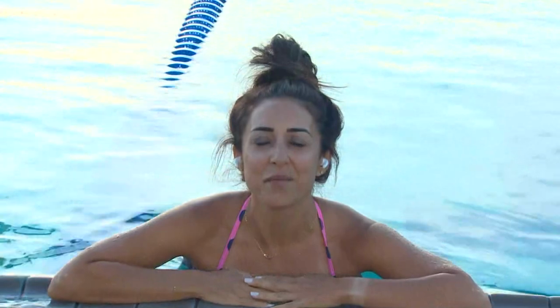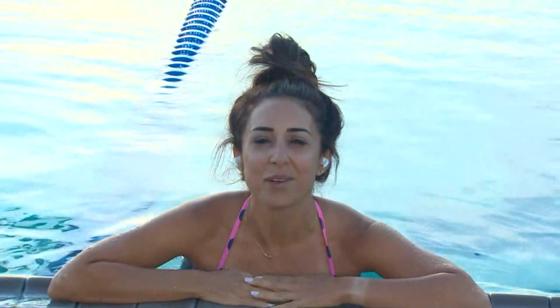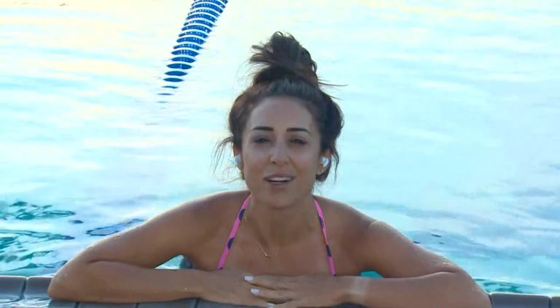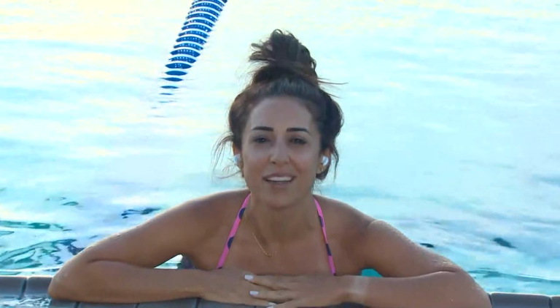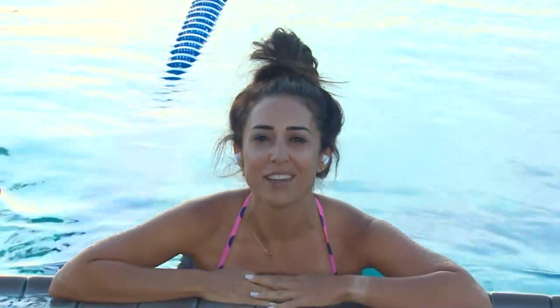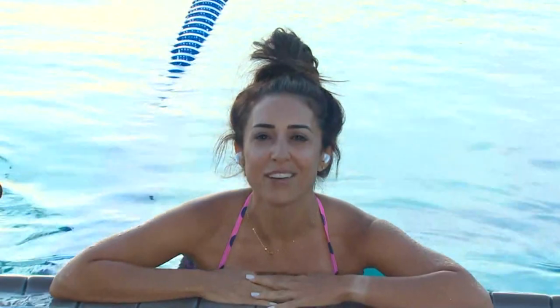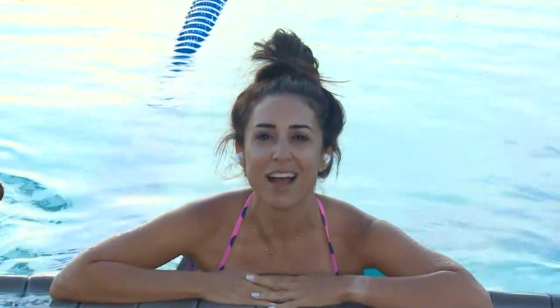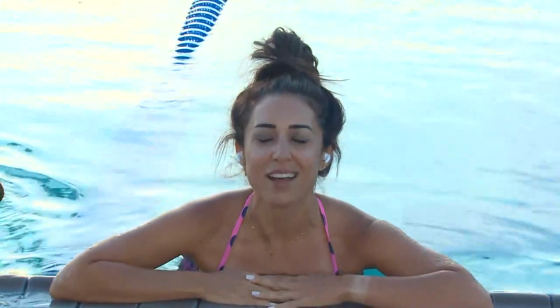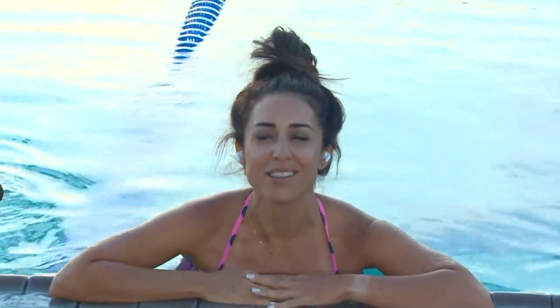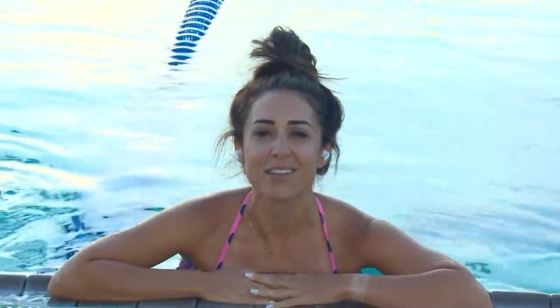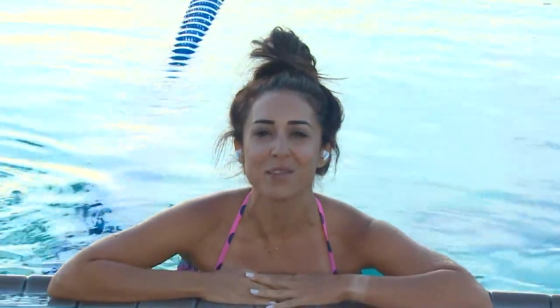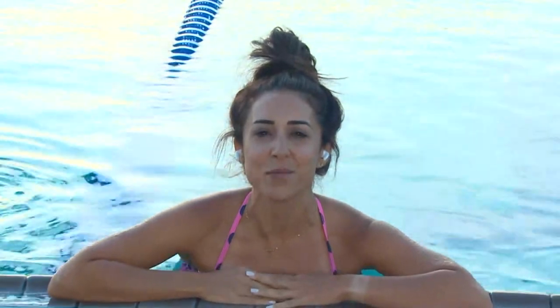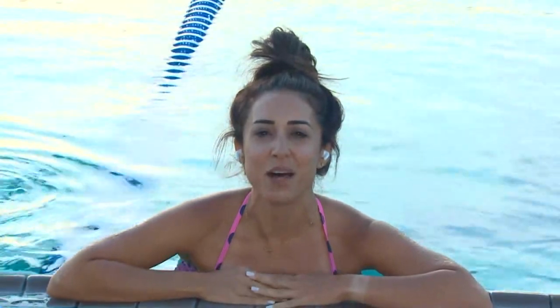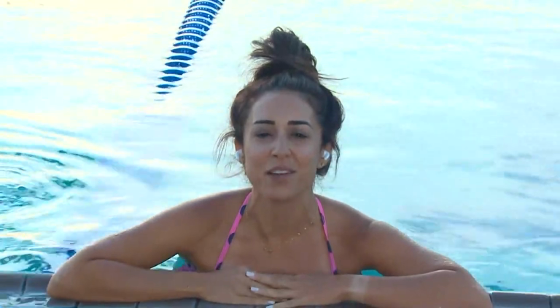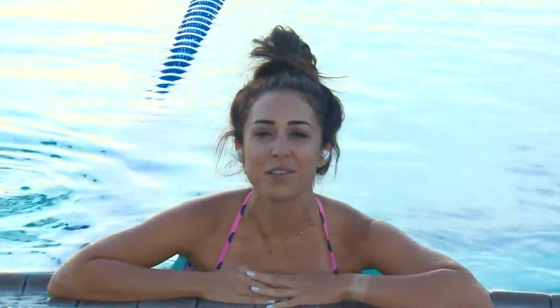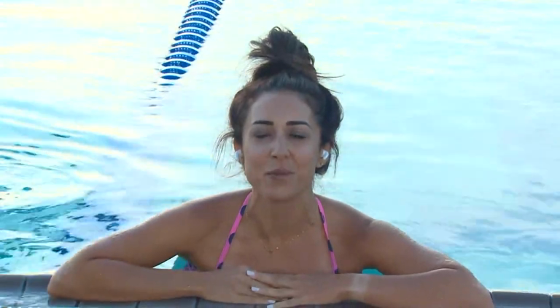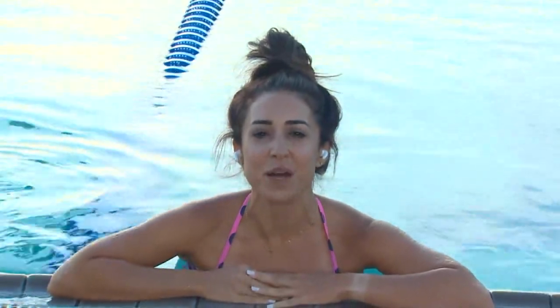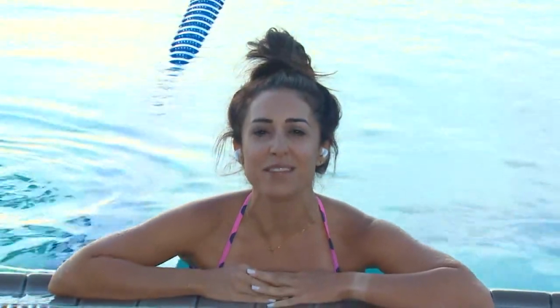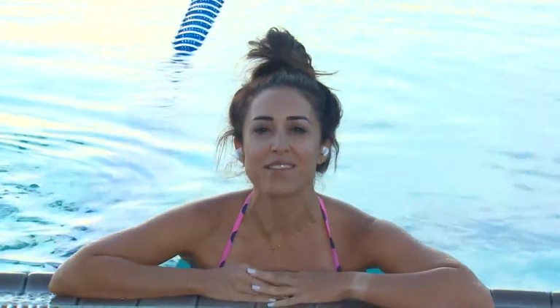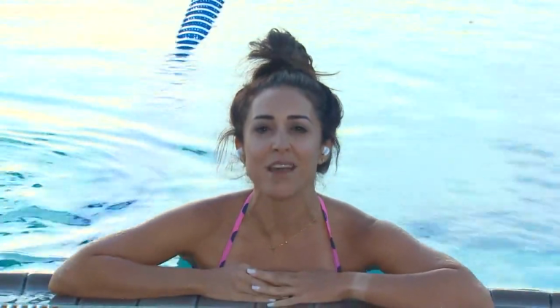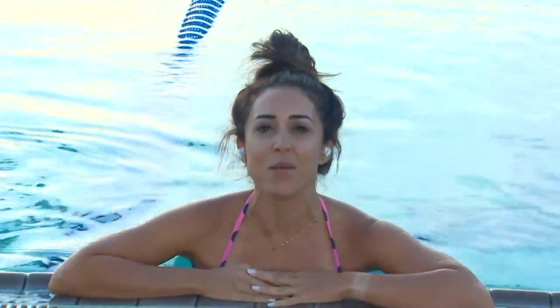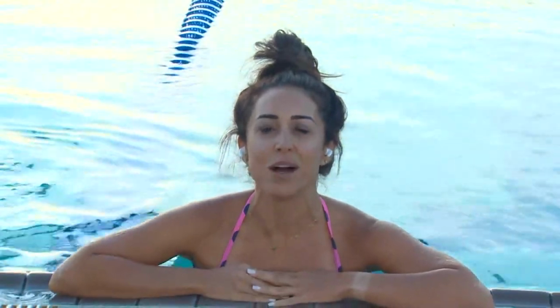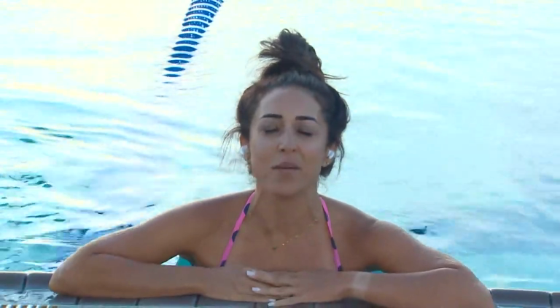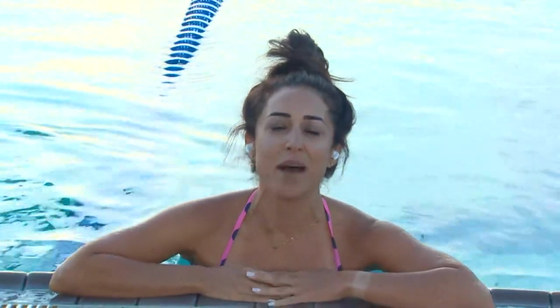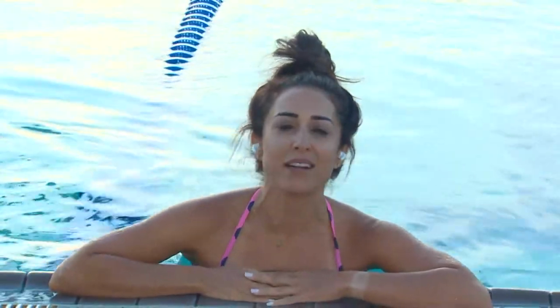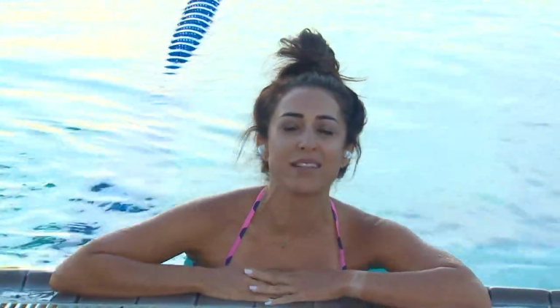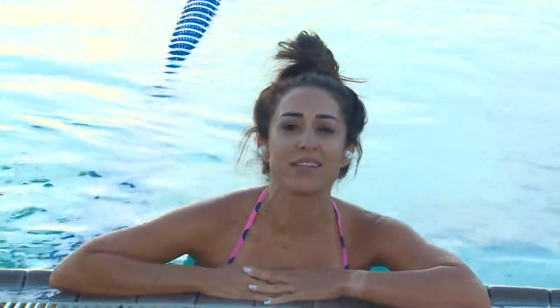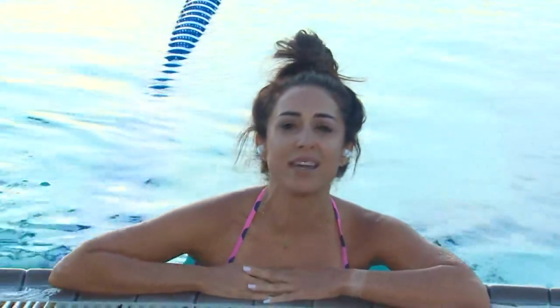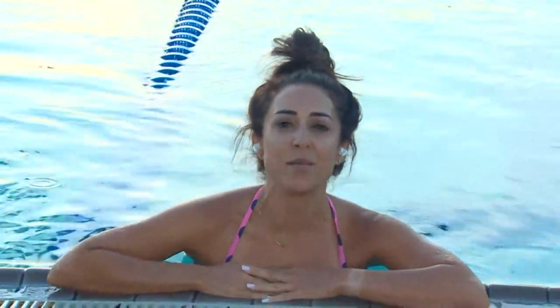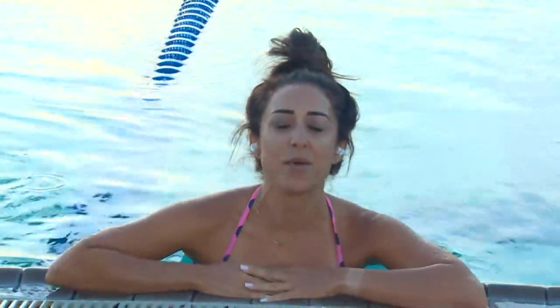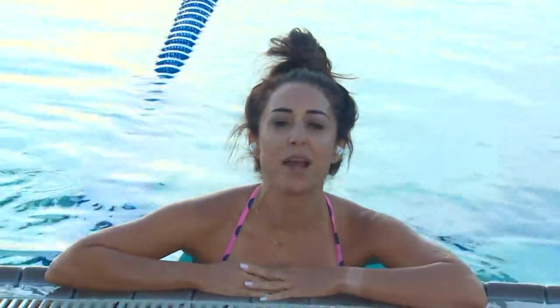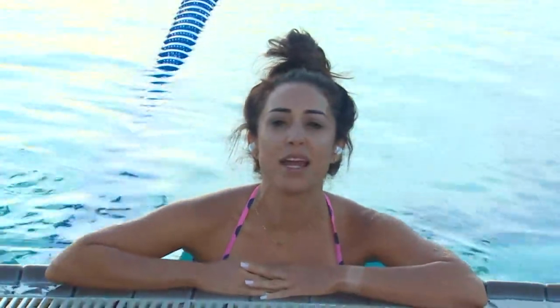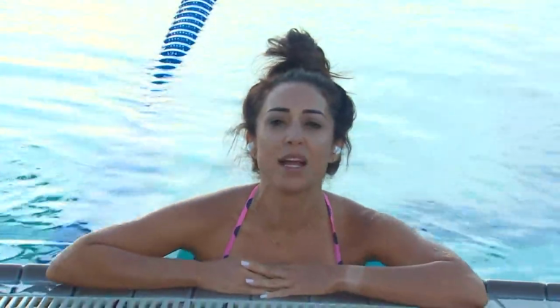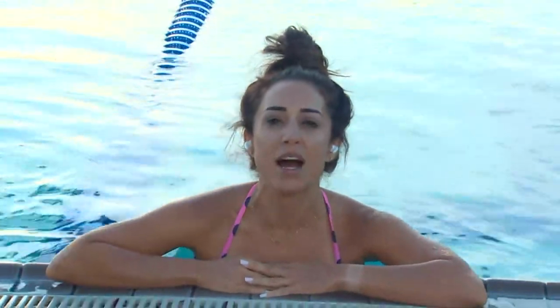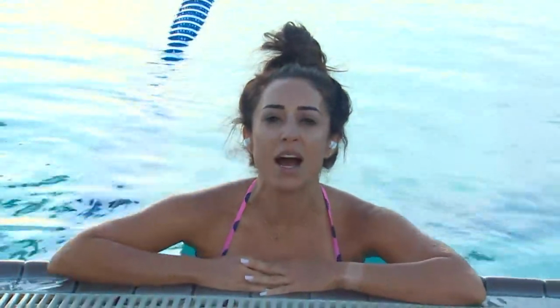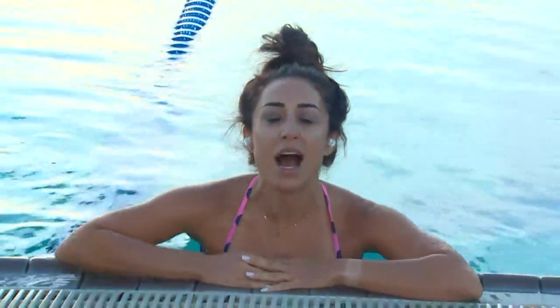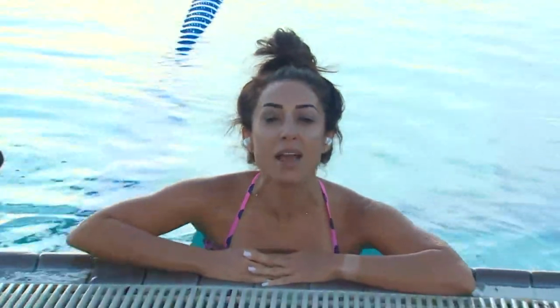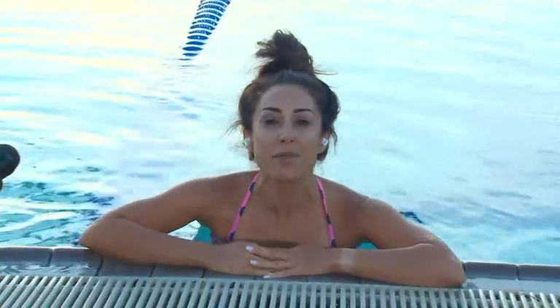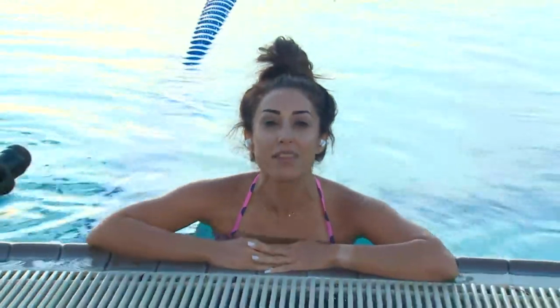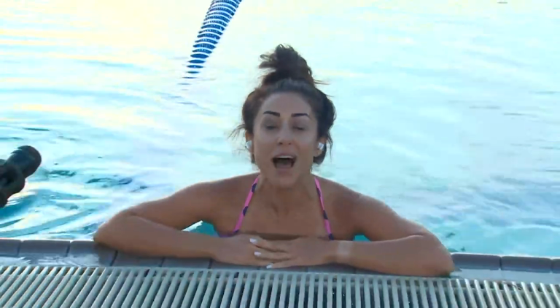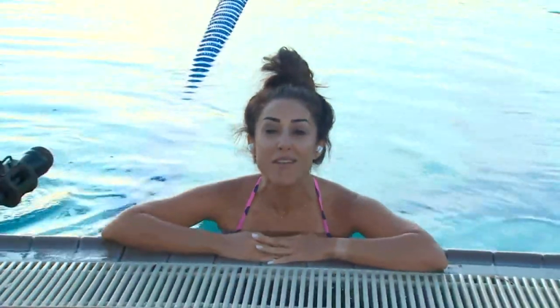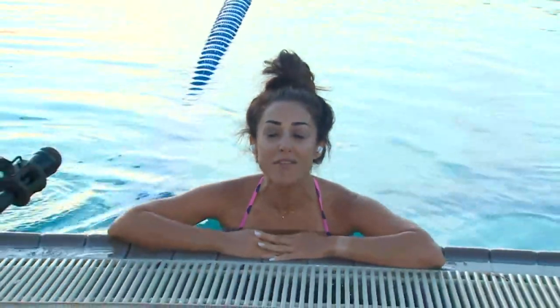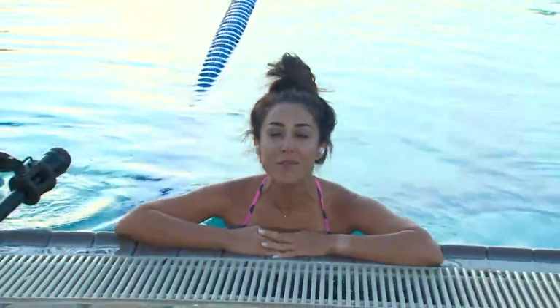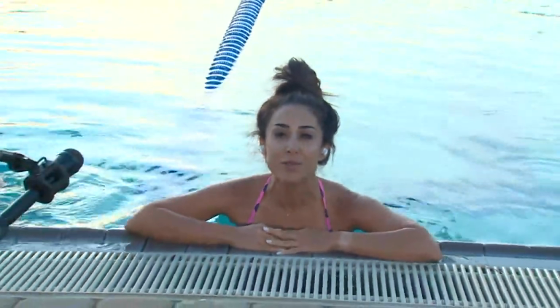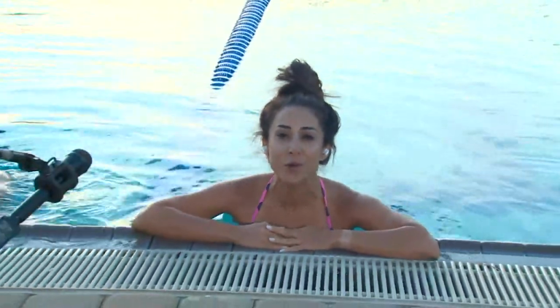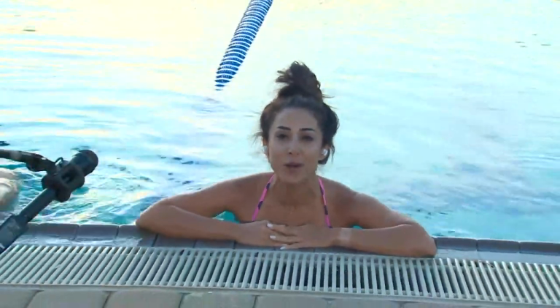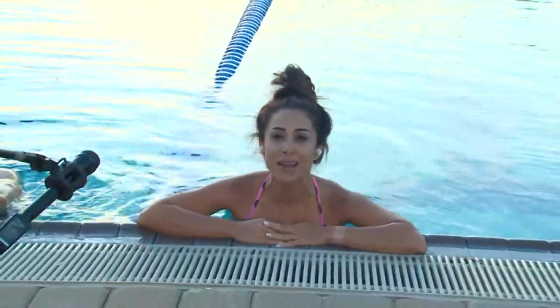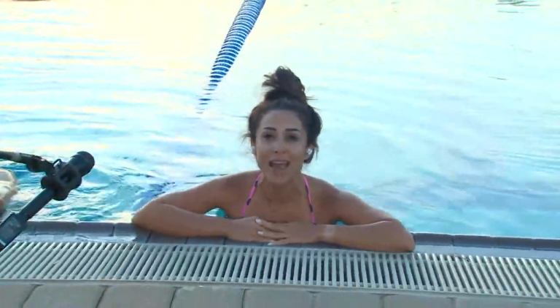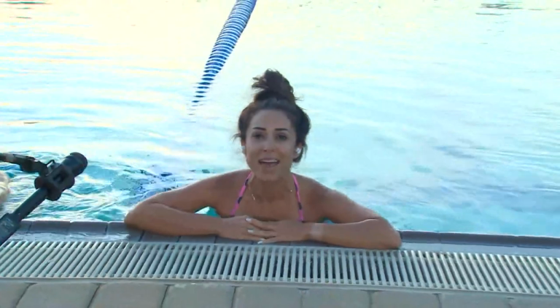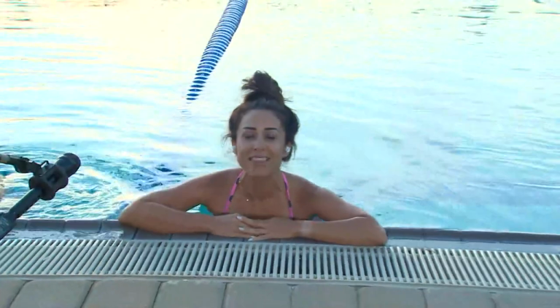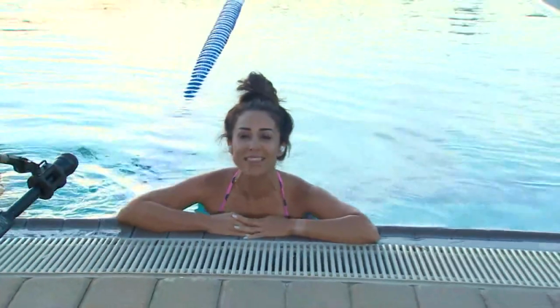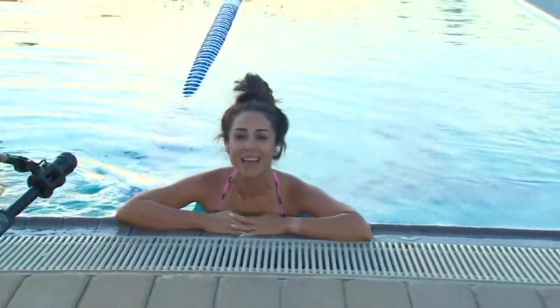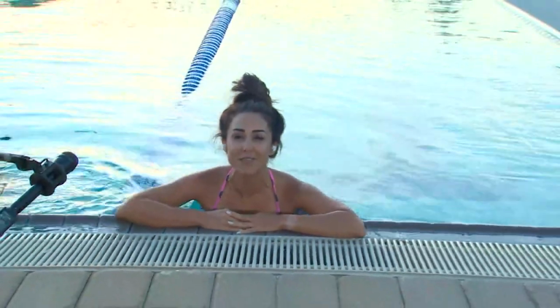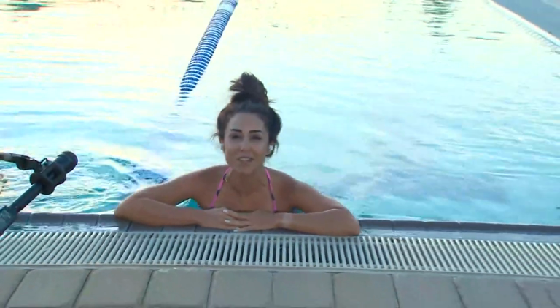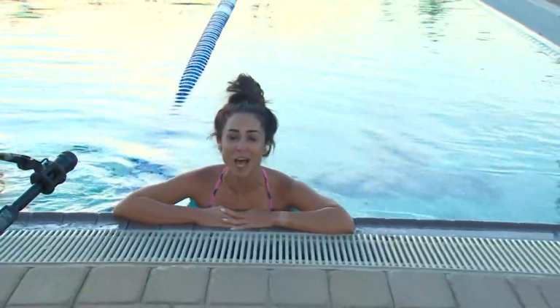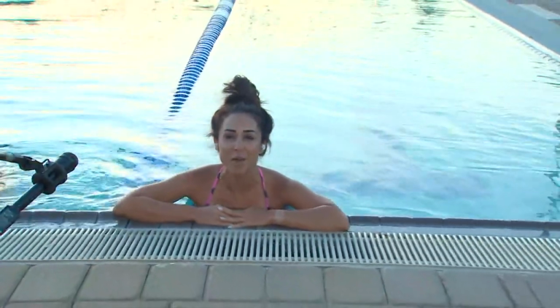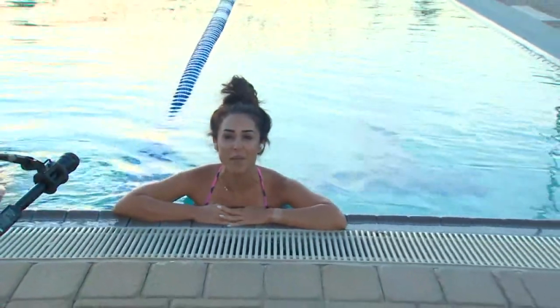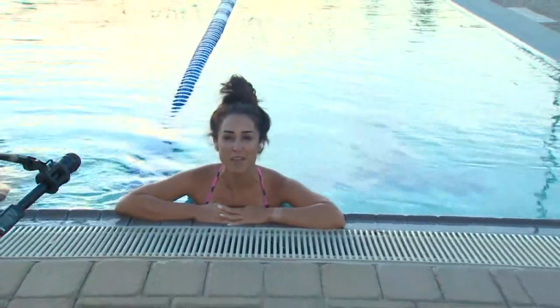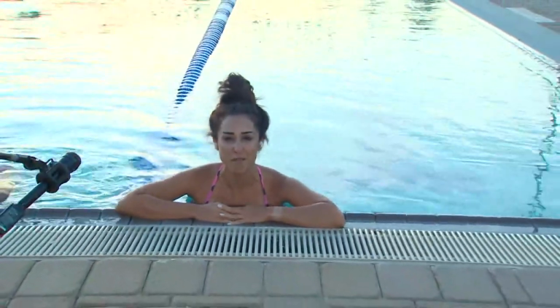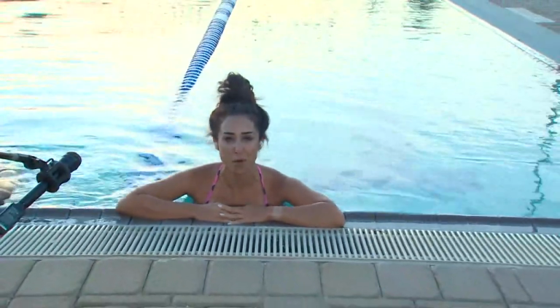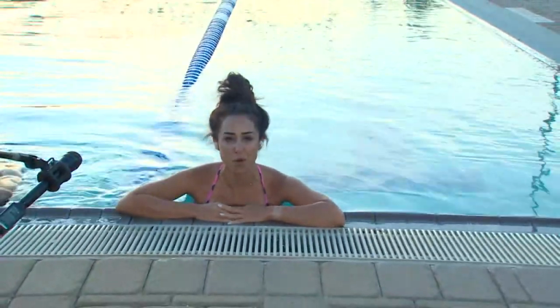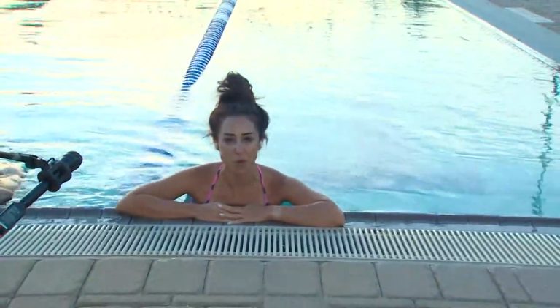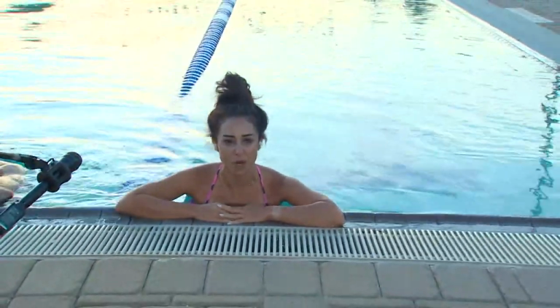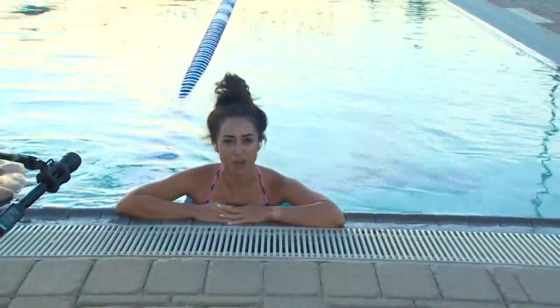Good morning, you guys. It is Wellness Wednesday. Welcome back to Daybreak. I'm live this morning at Lifetime in Fort Worth.